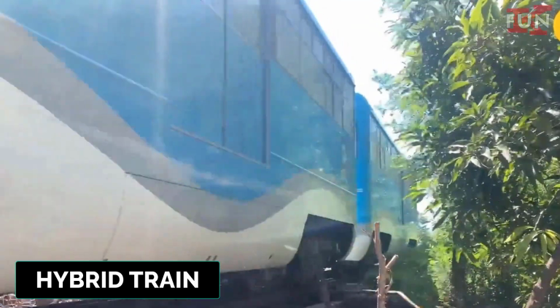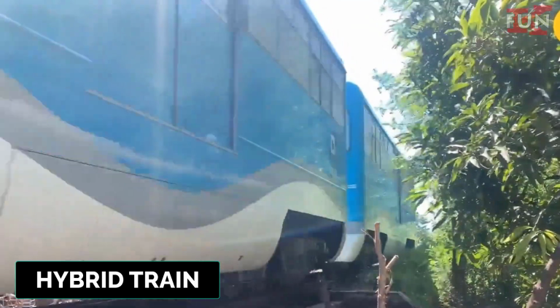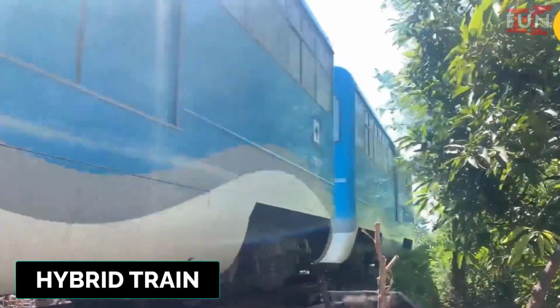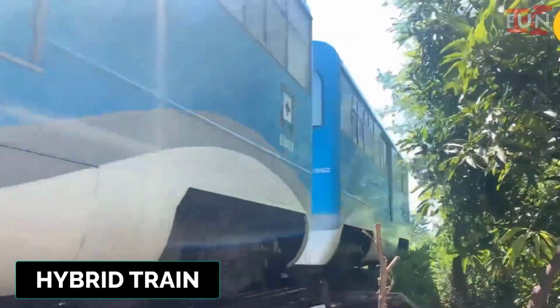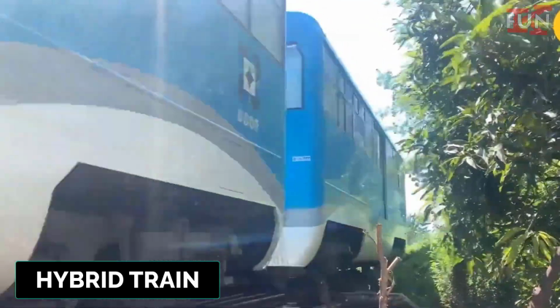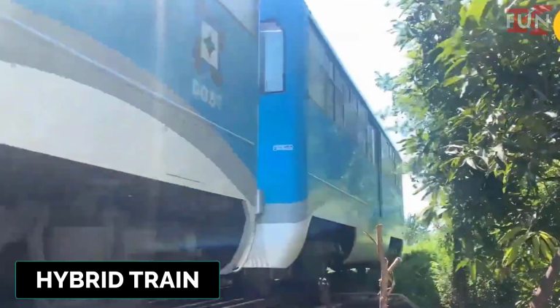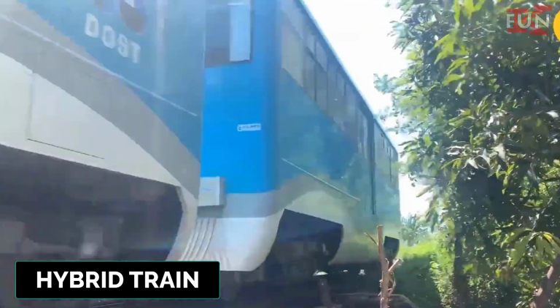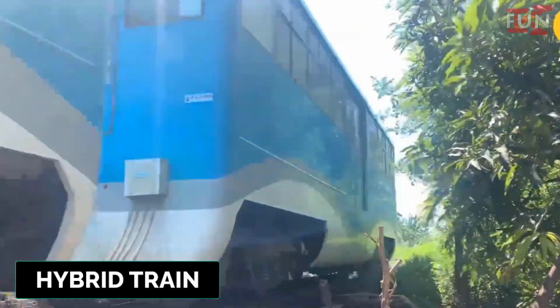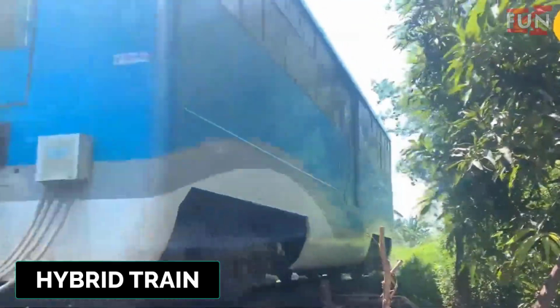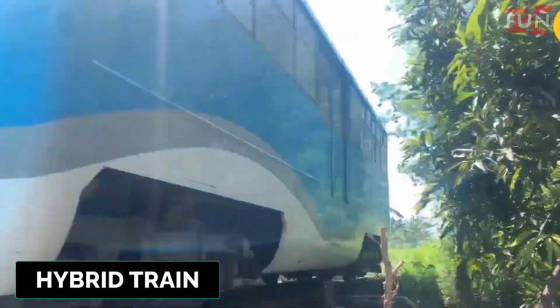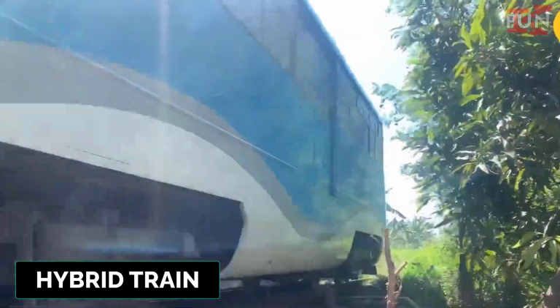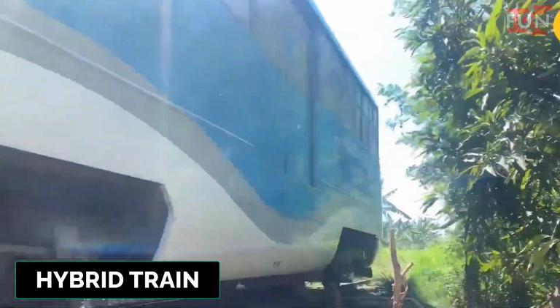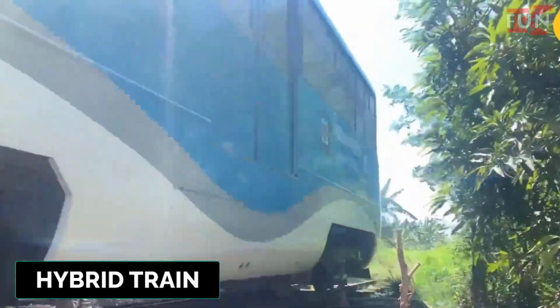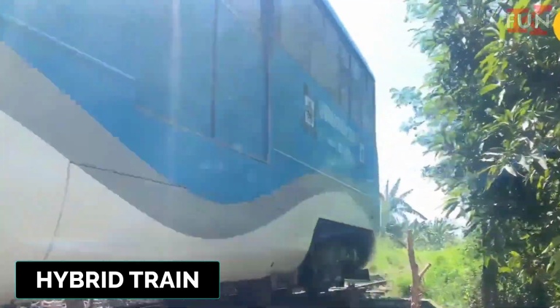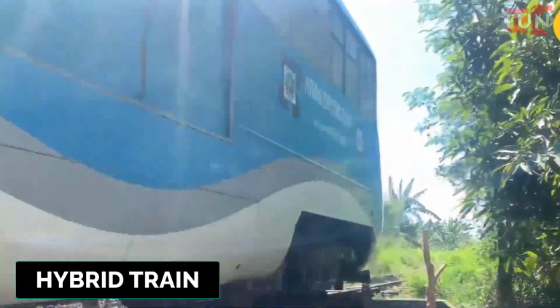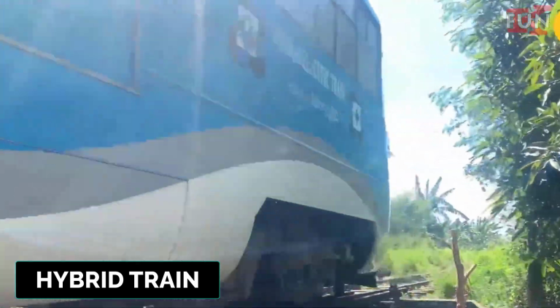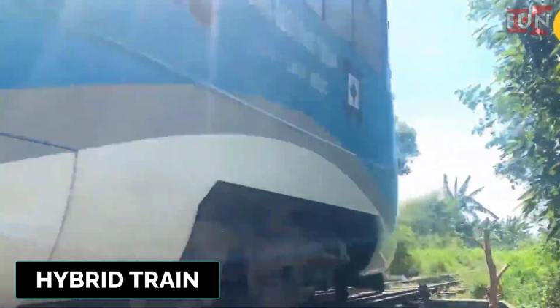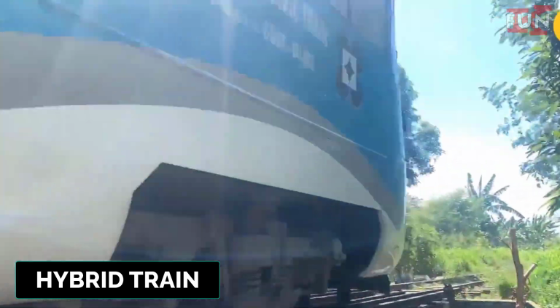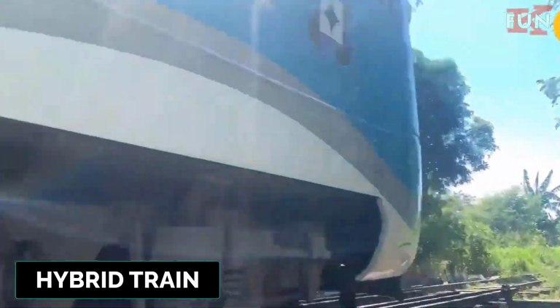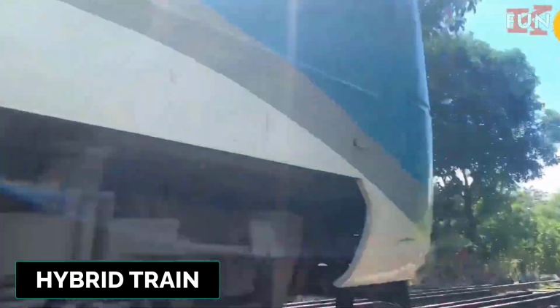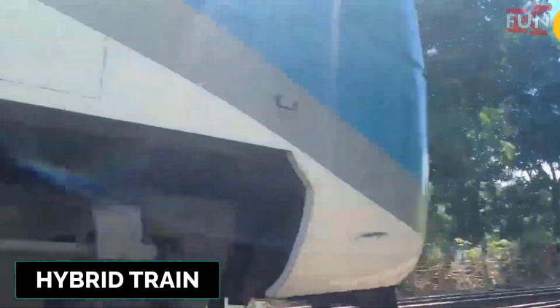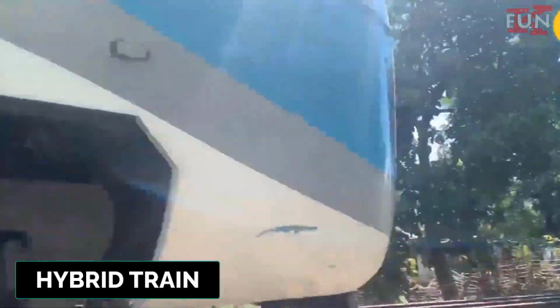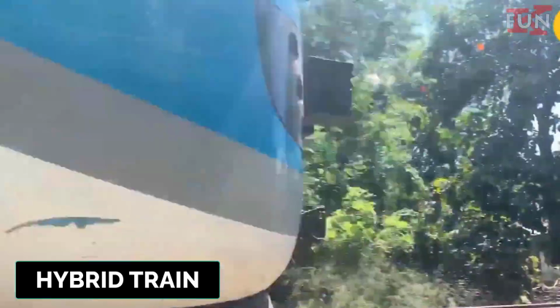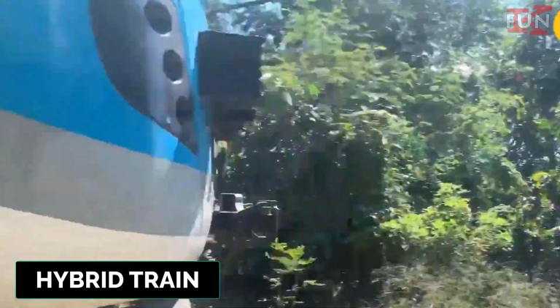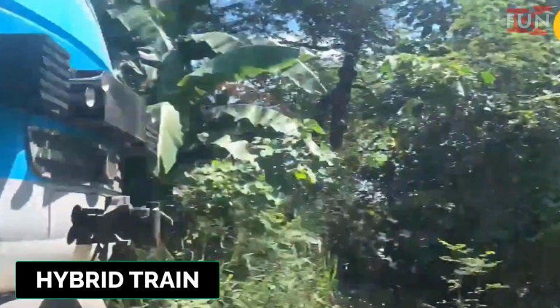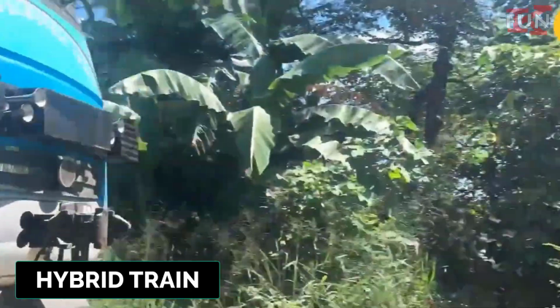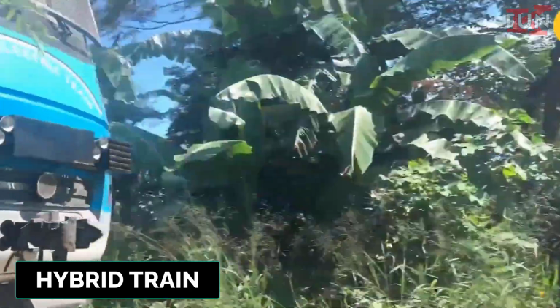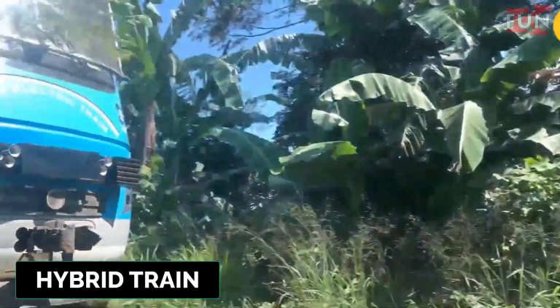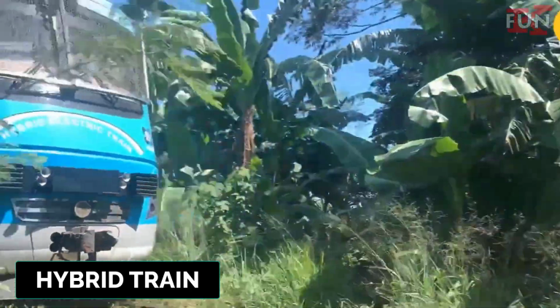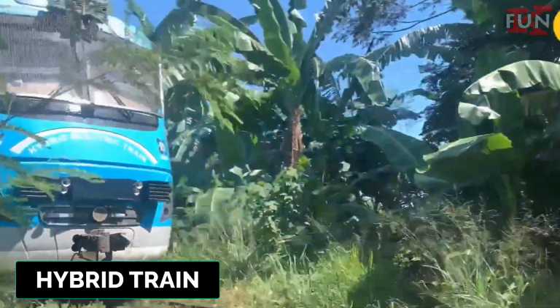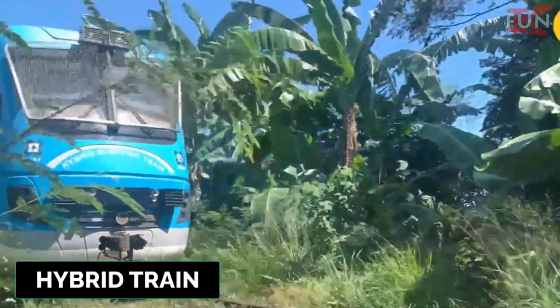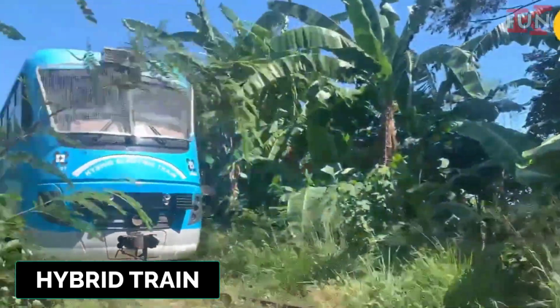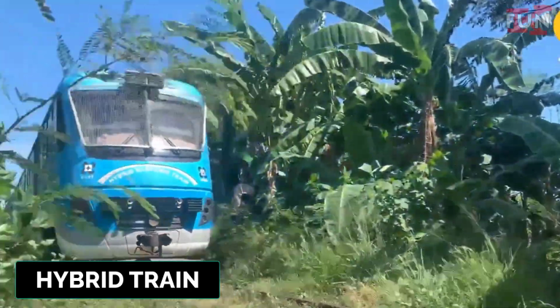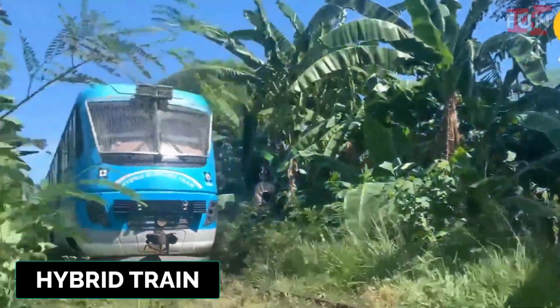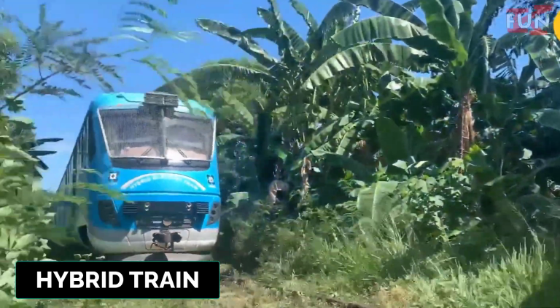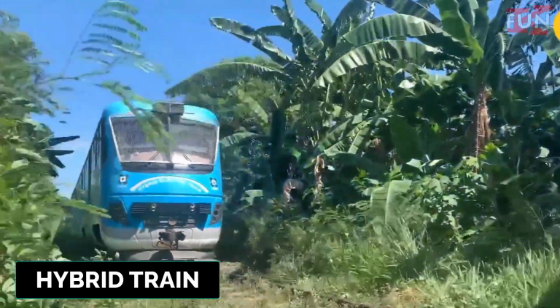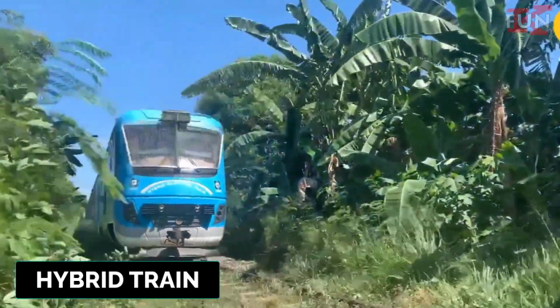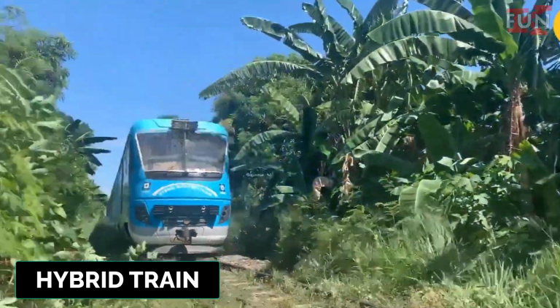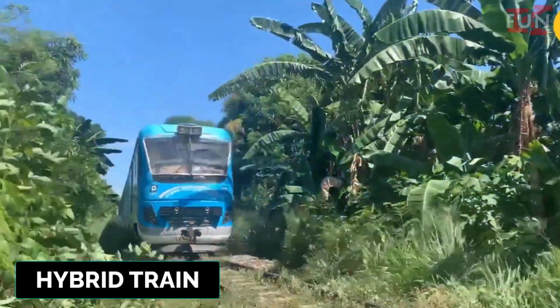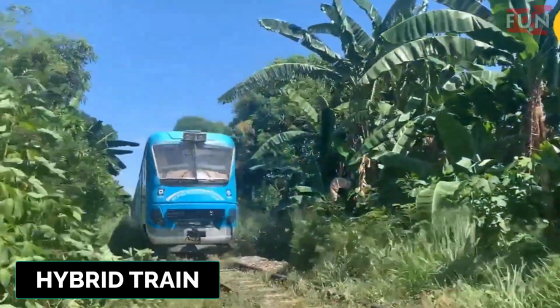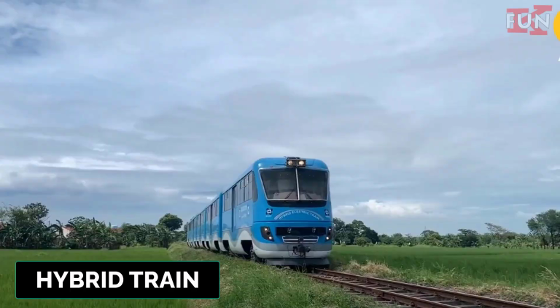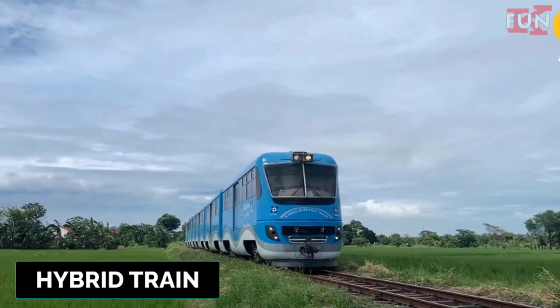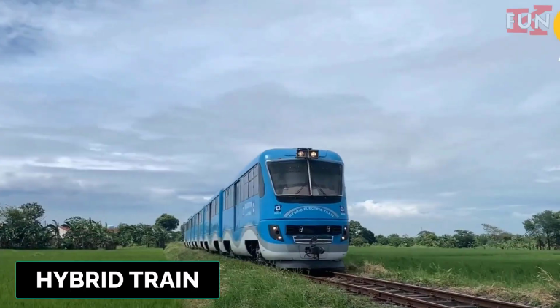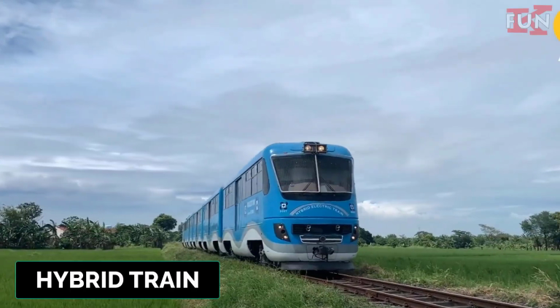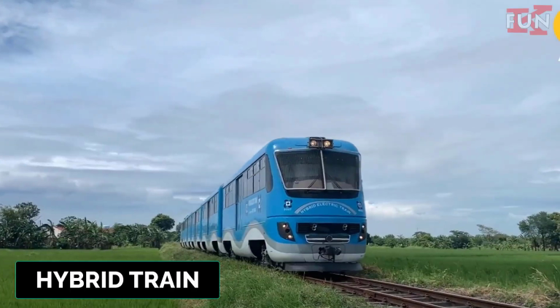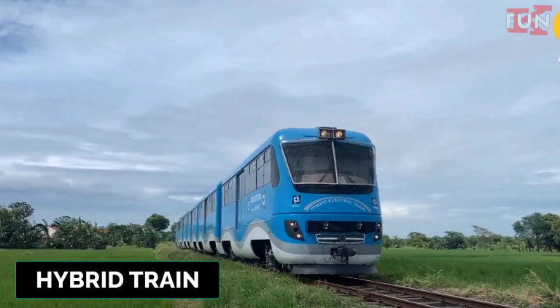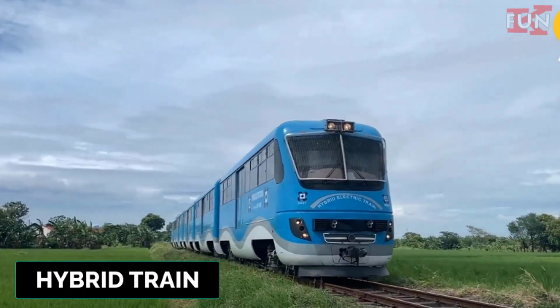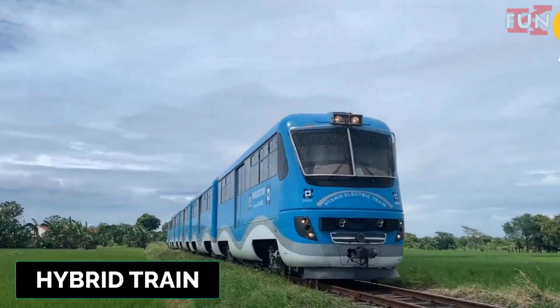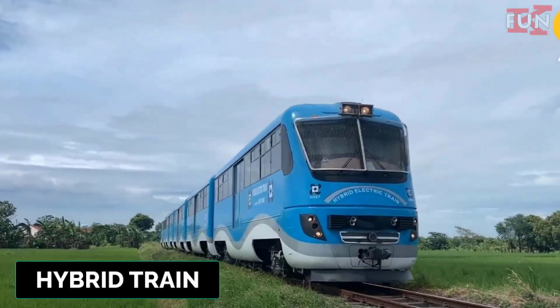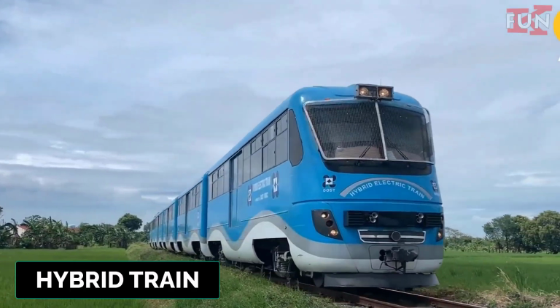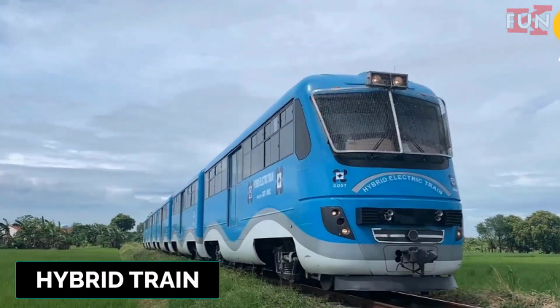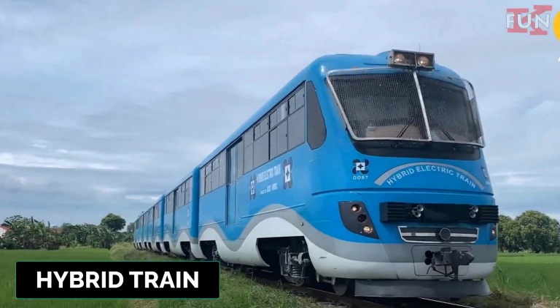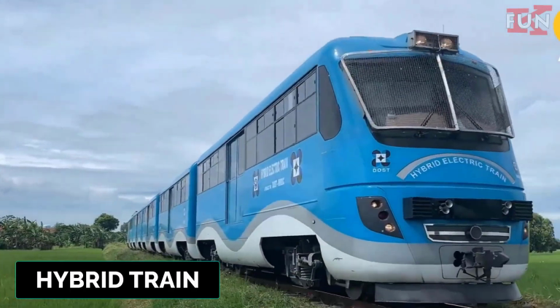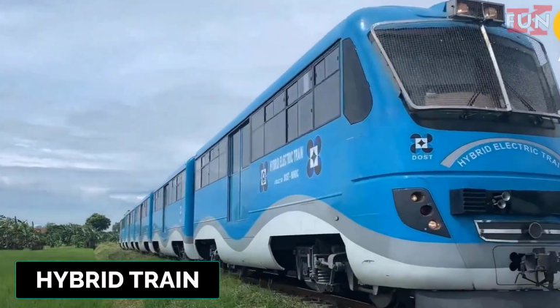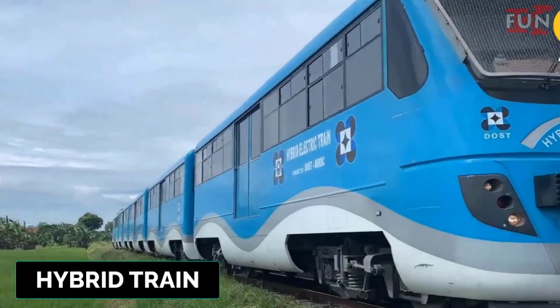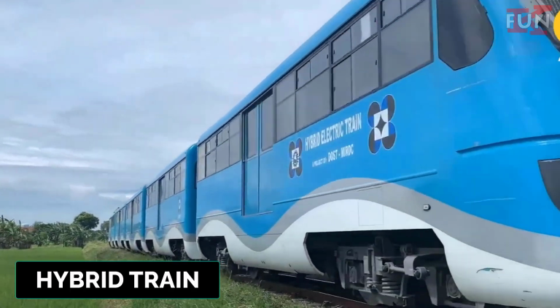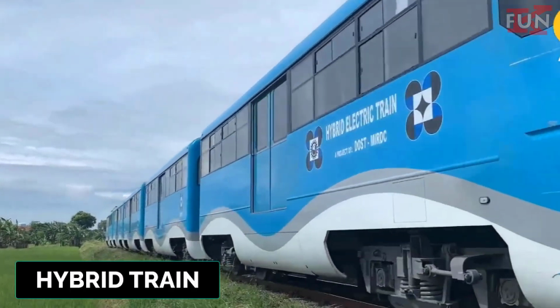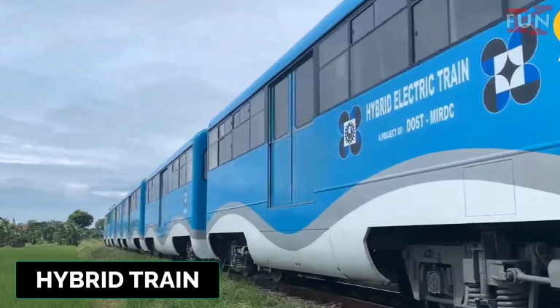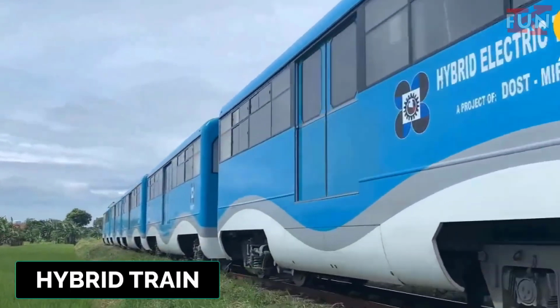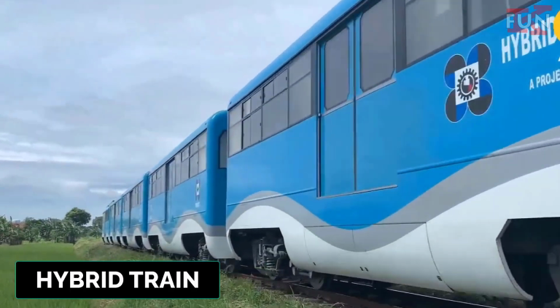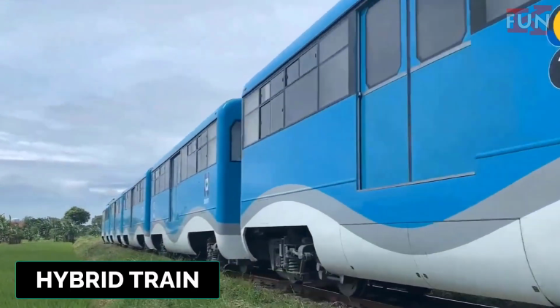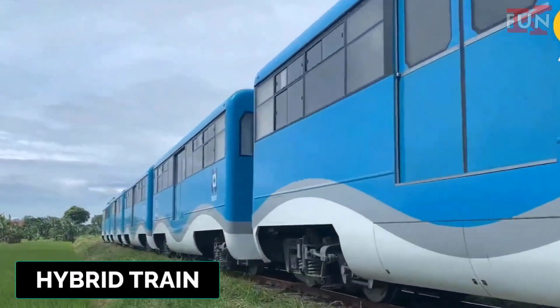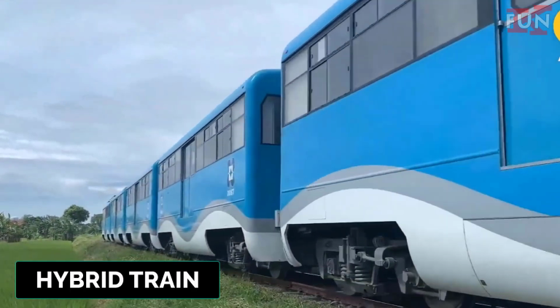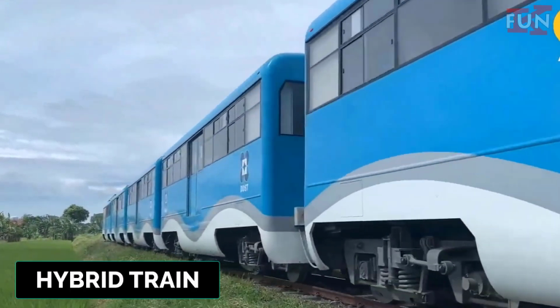Hybrid train. A train that uses more than one form of power, such as combining diesel and electric propulsion.